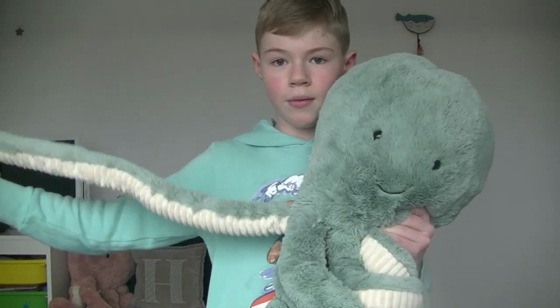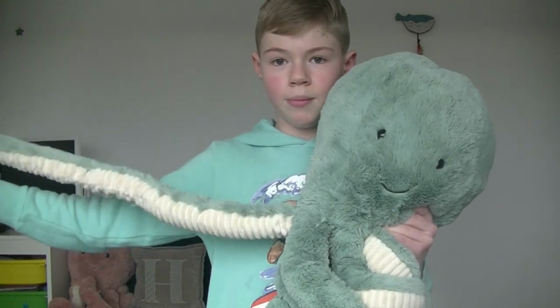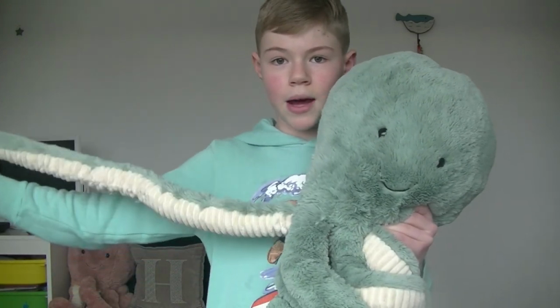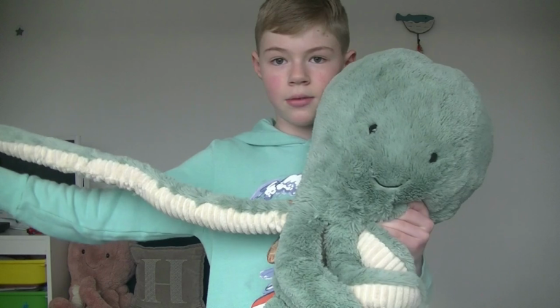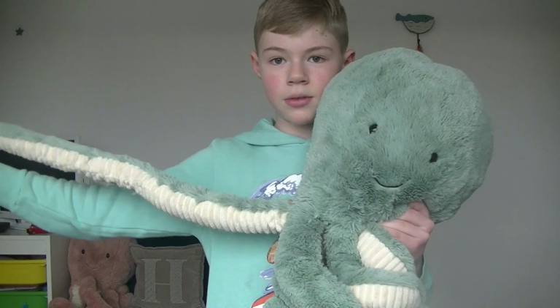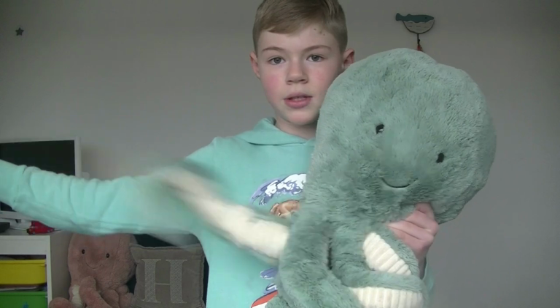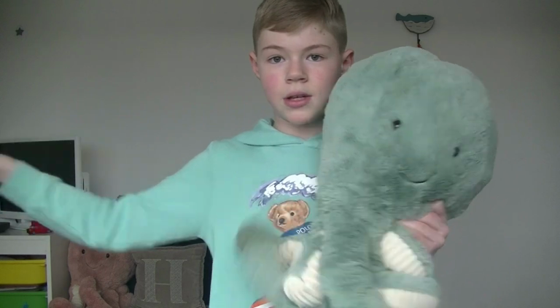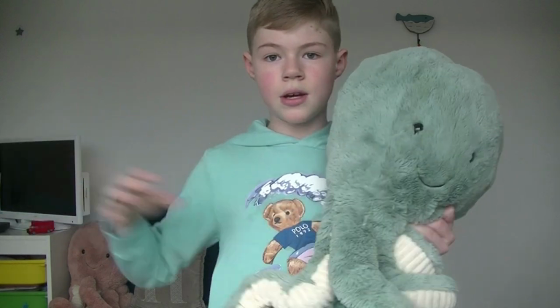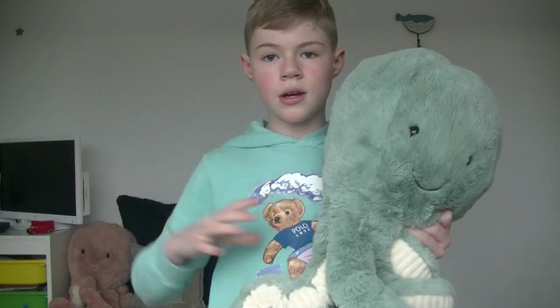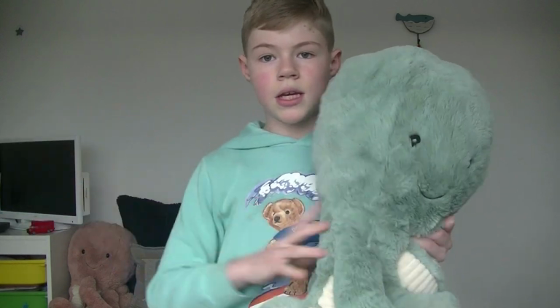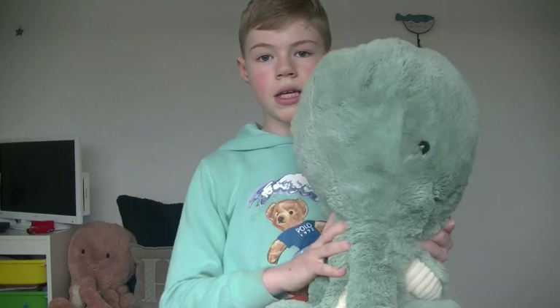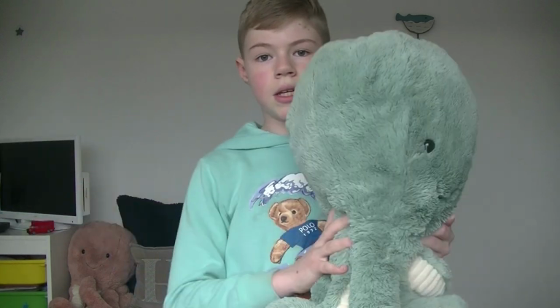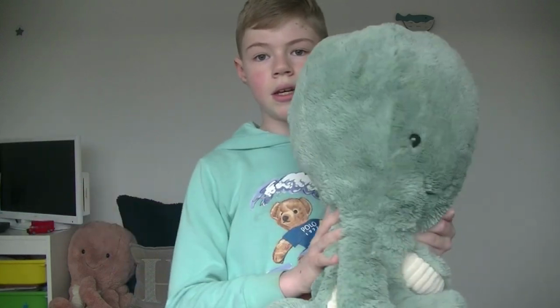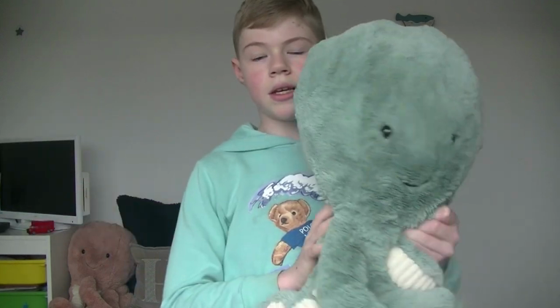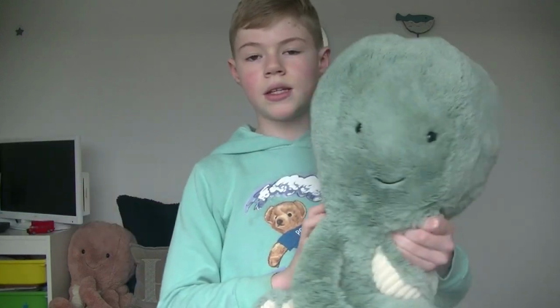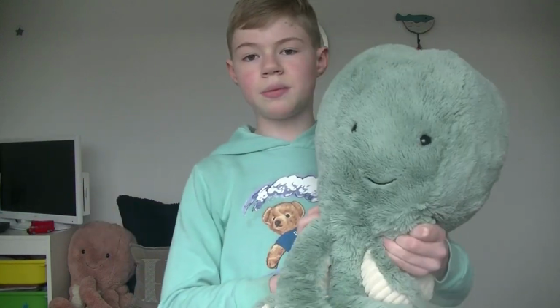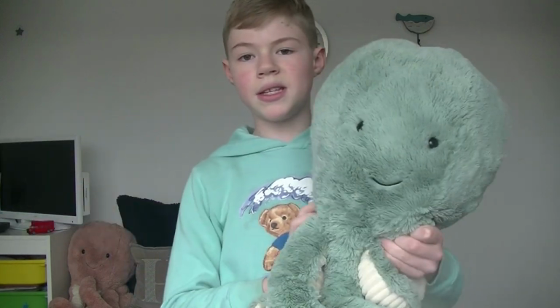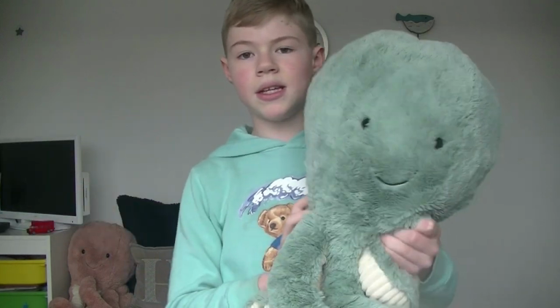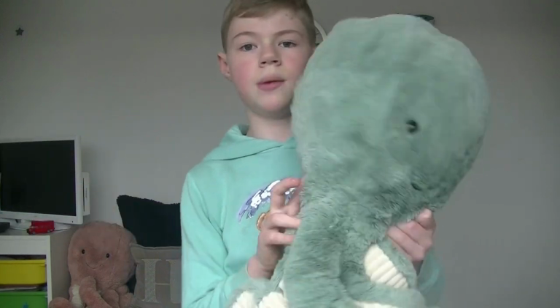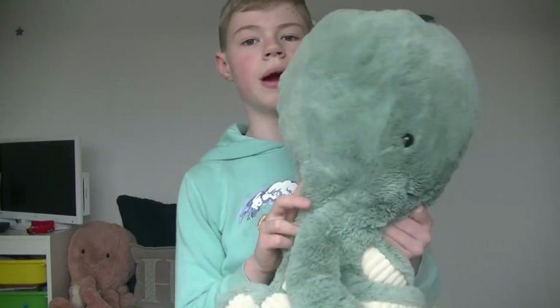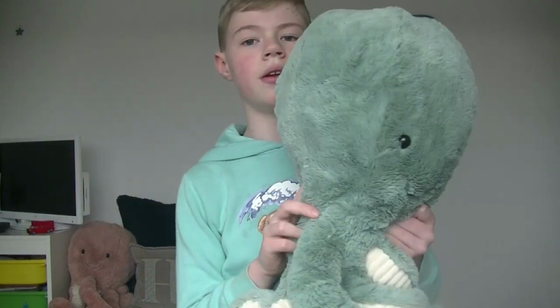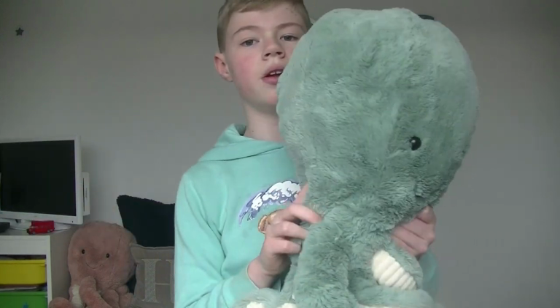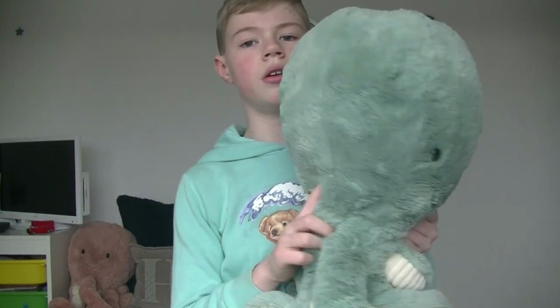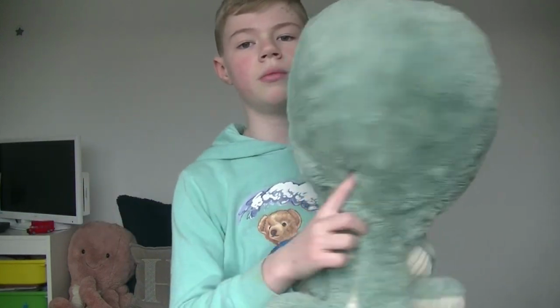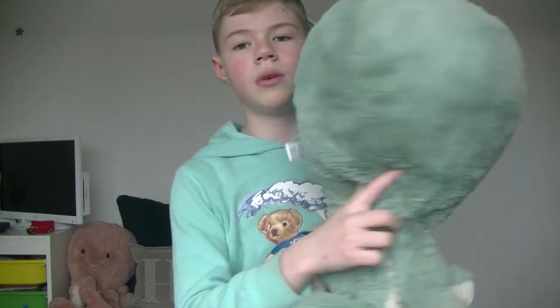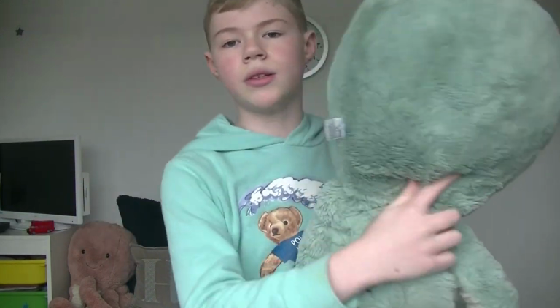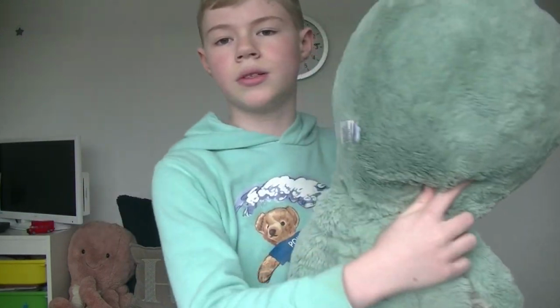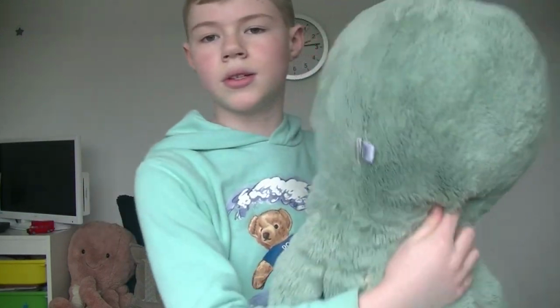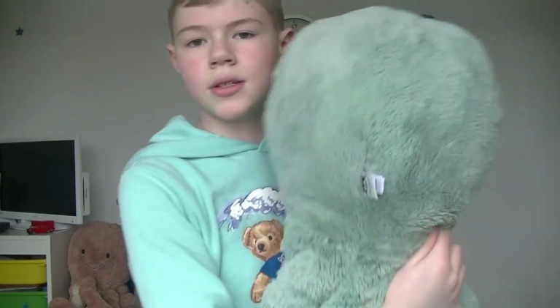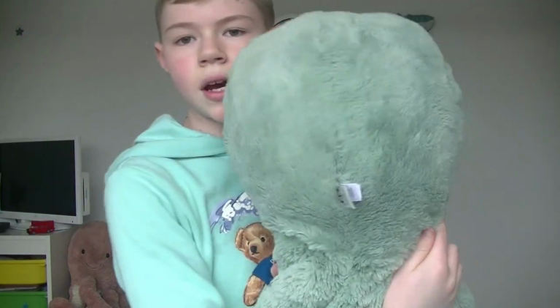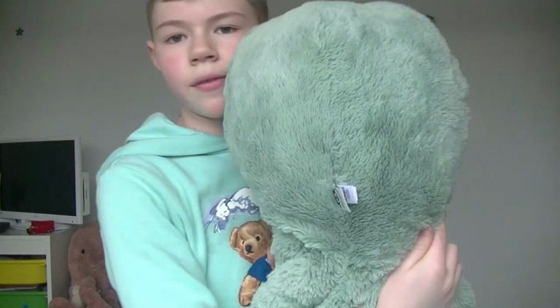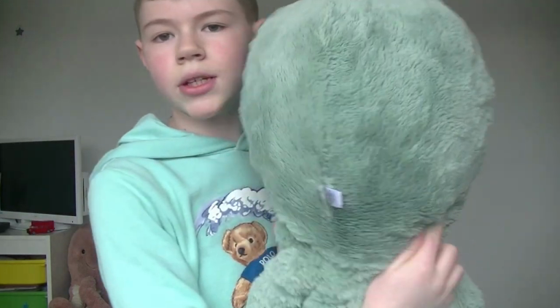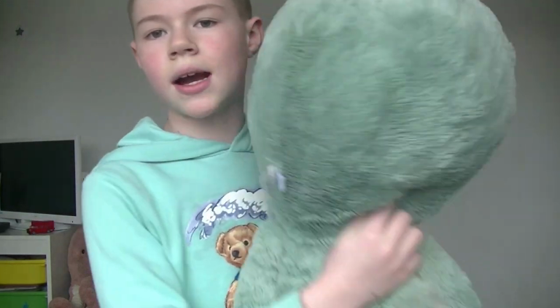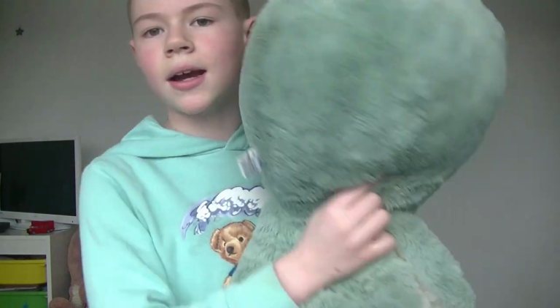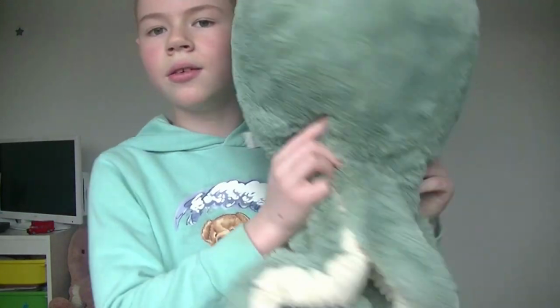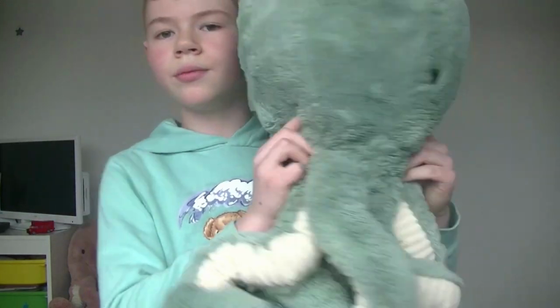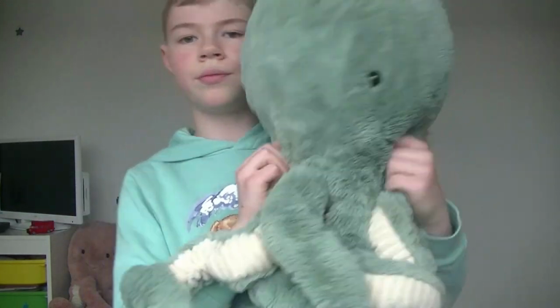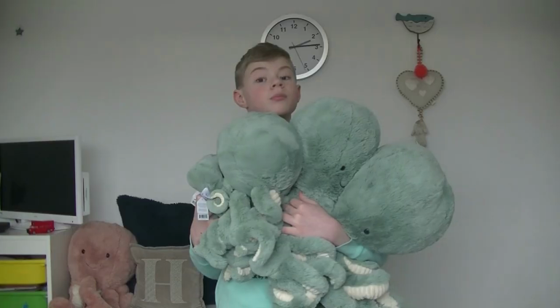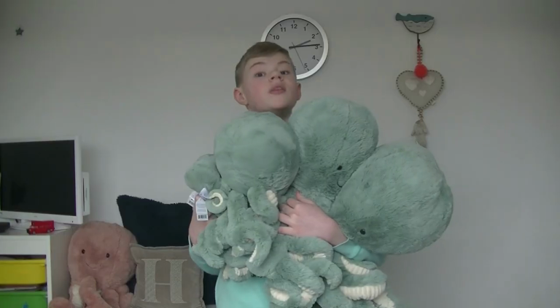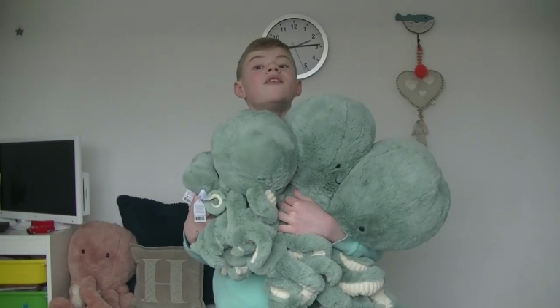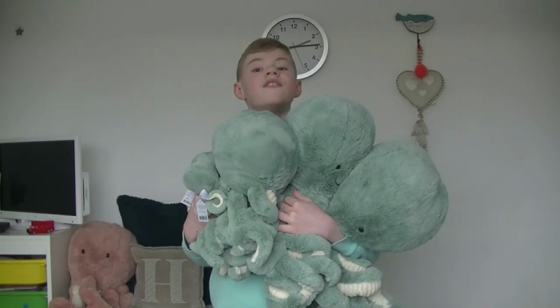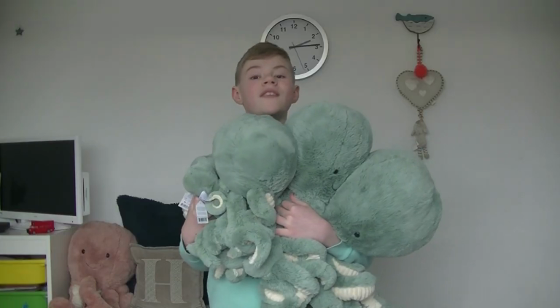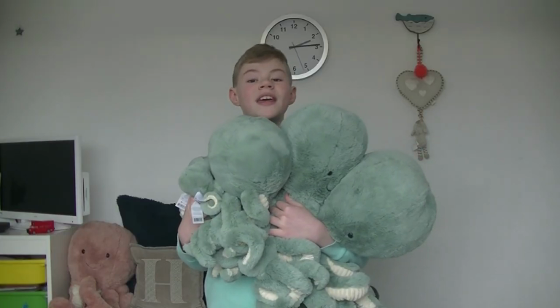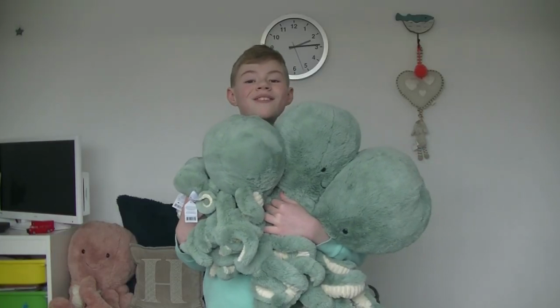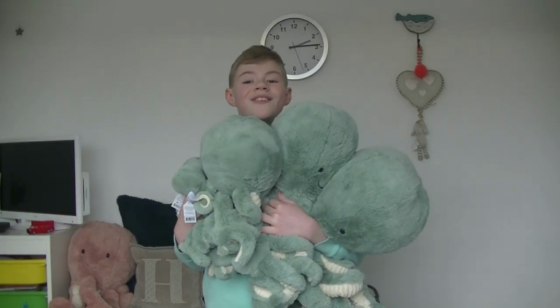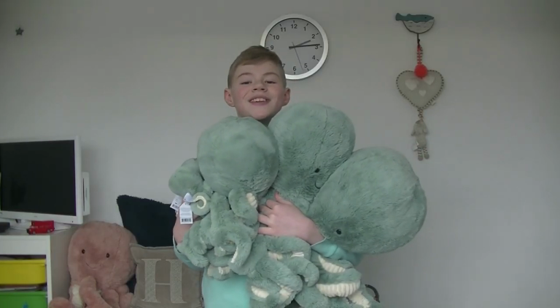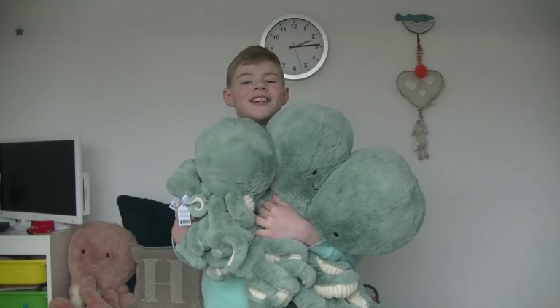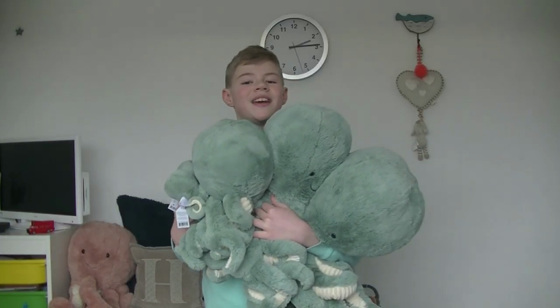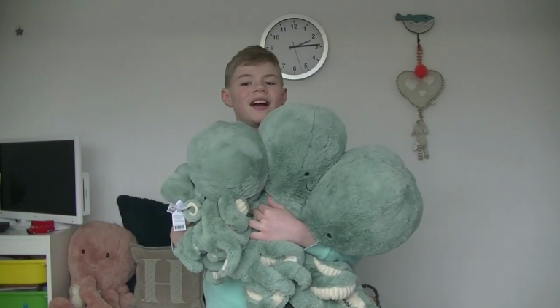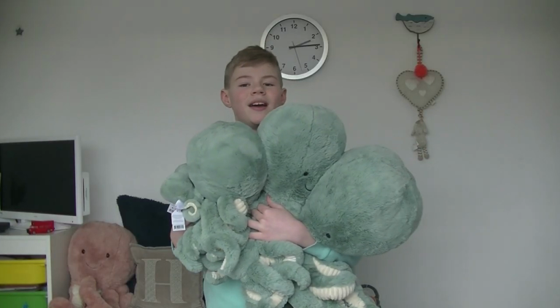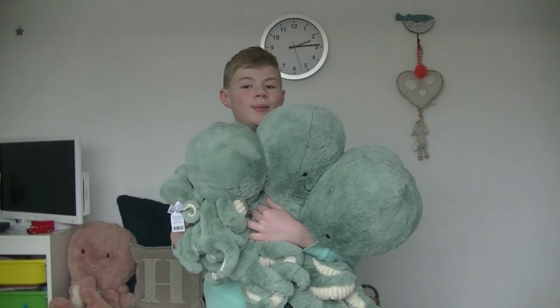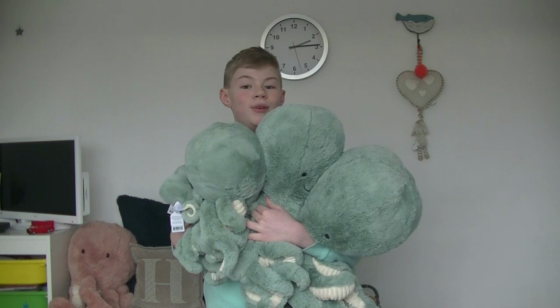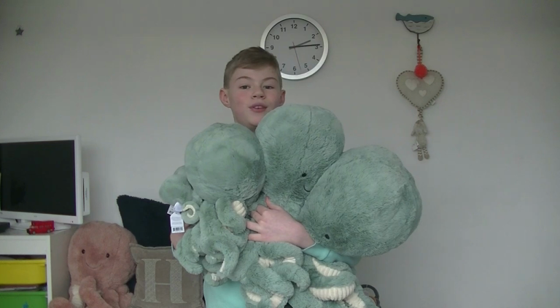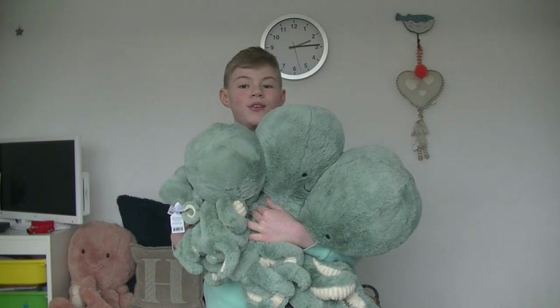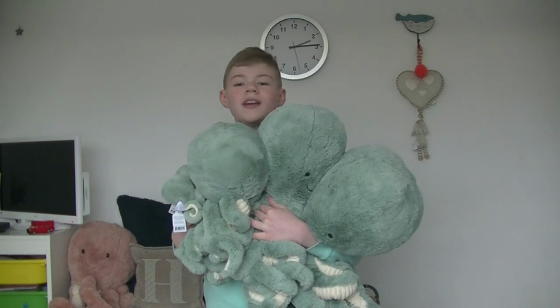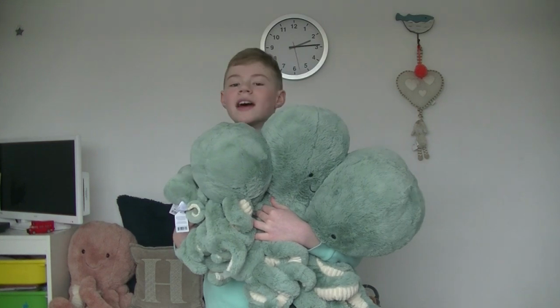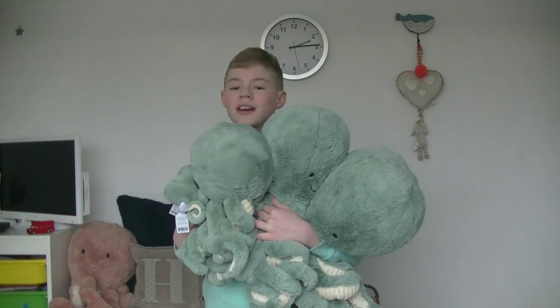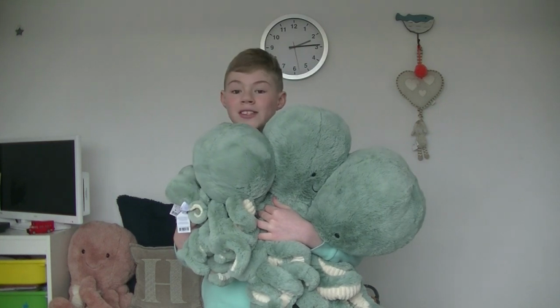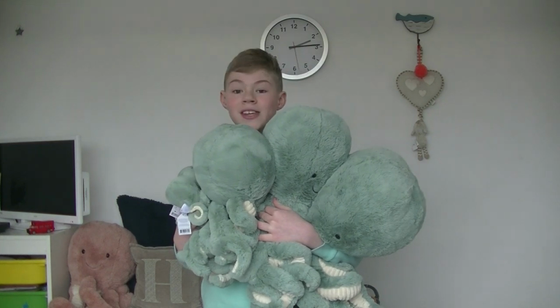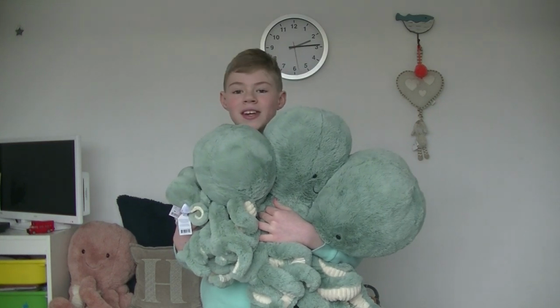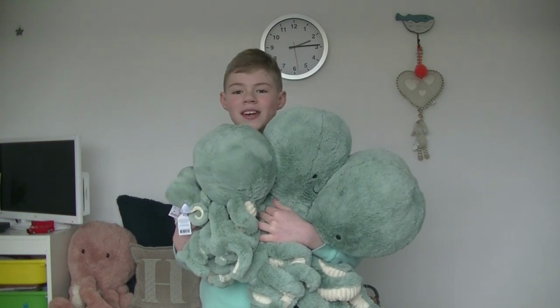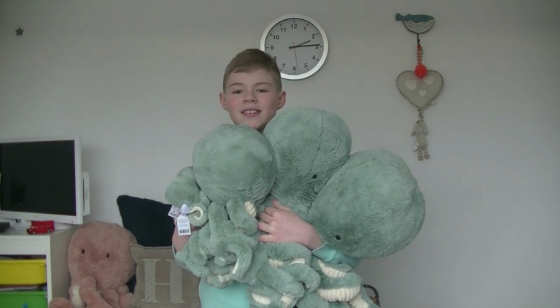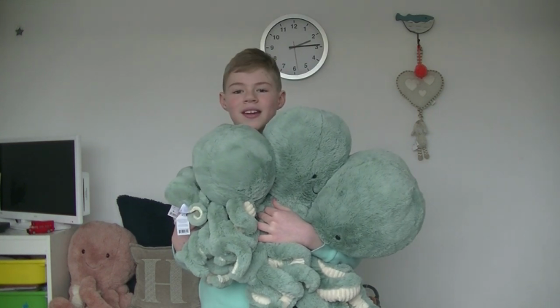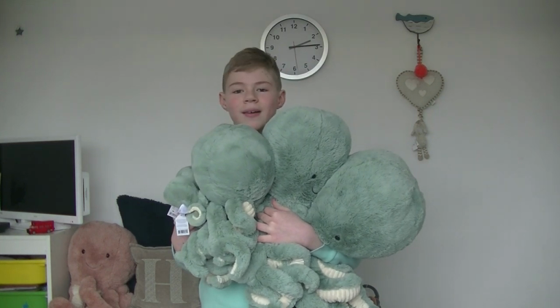I was very lucky and found this one on eBay for £55 — basically brand new, just without a tag. Thank you for watching, I hope you enjoyed, and I'll see you next time!